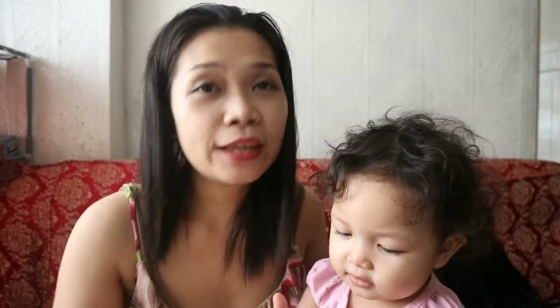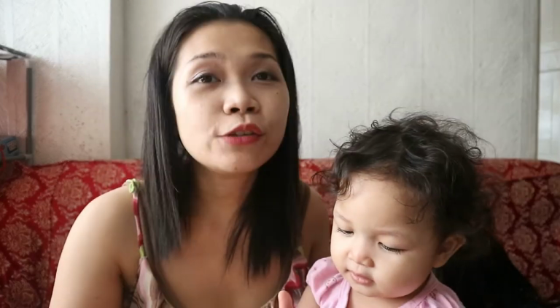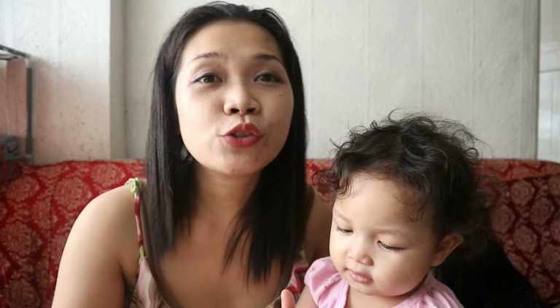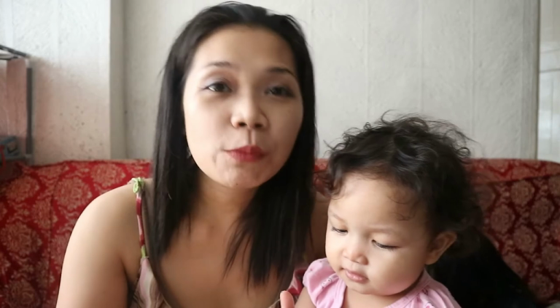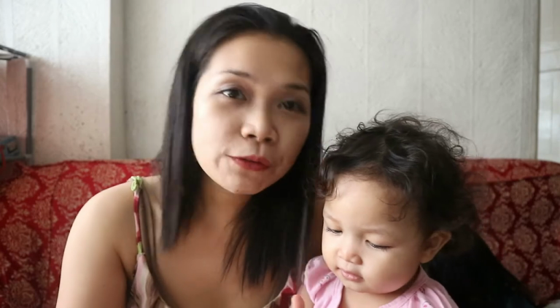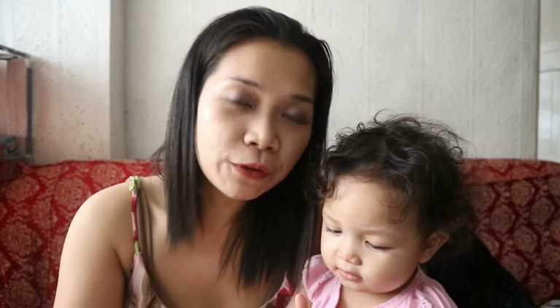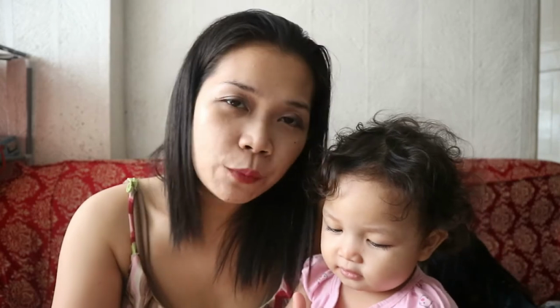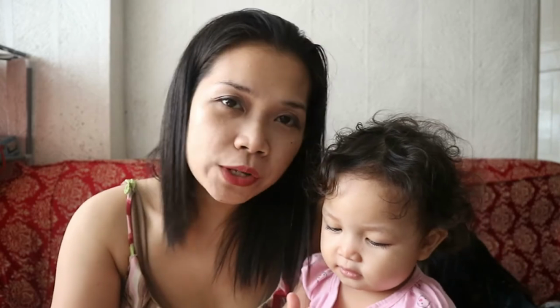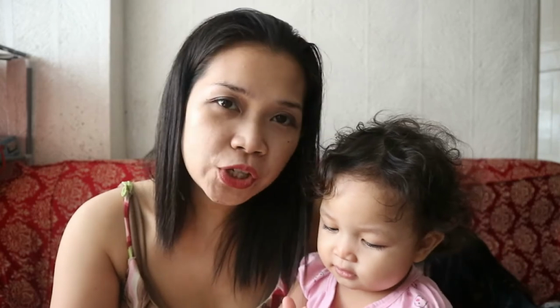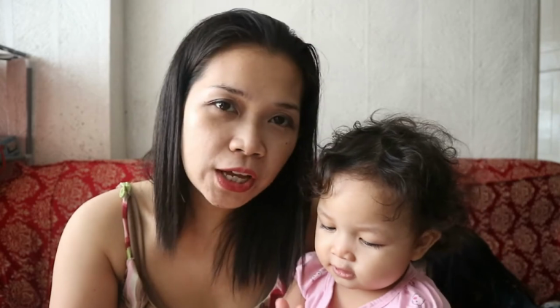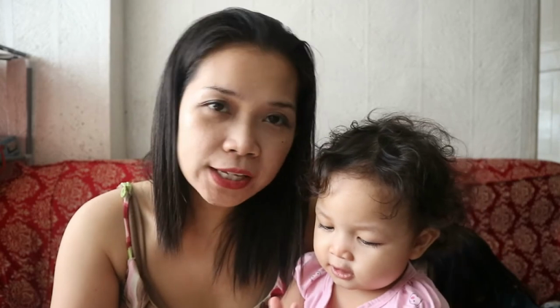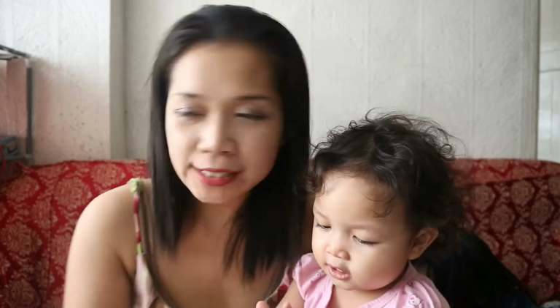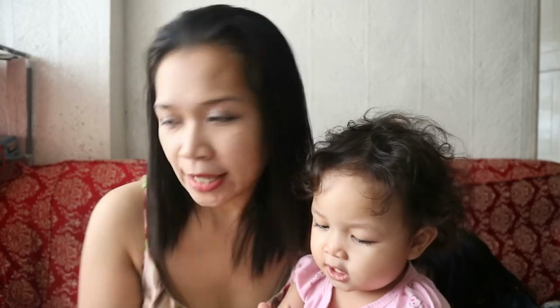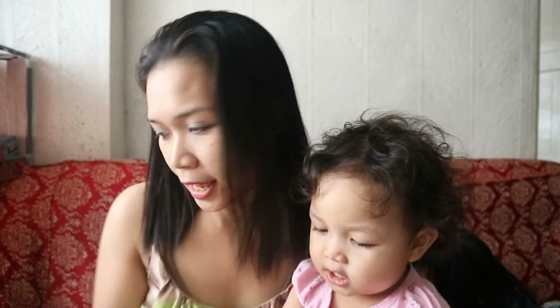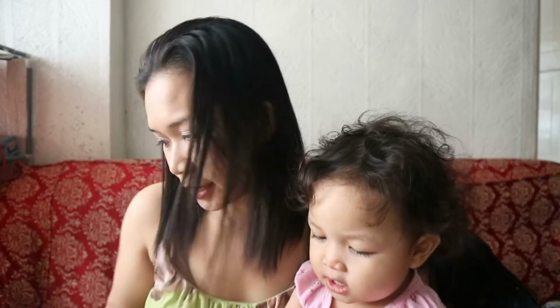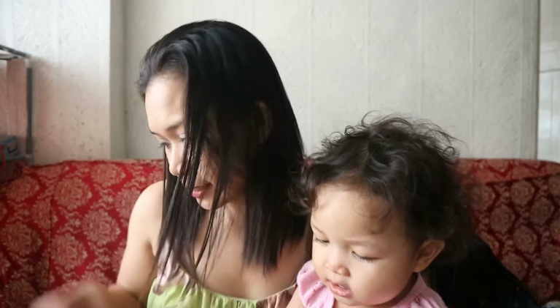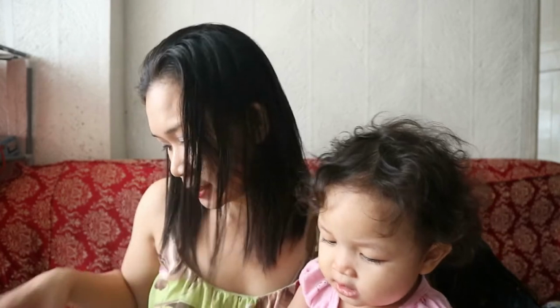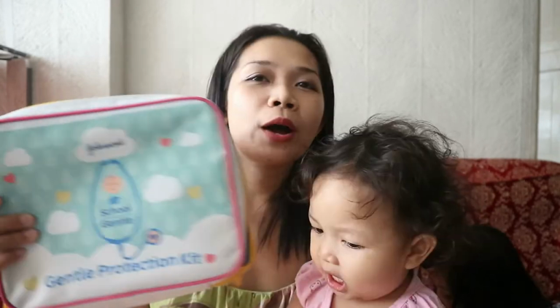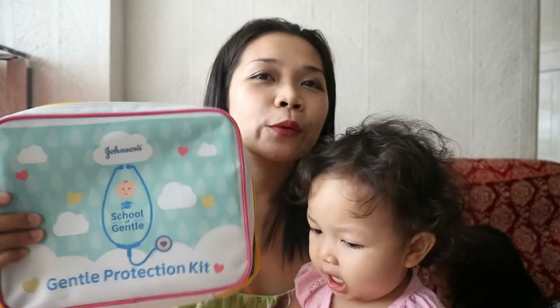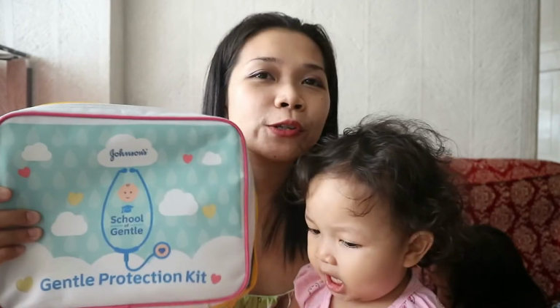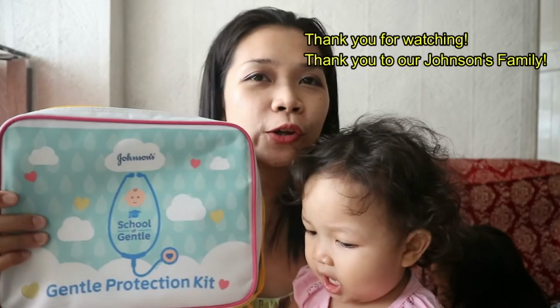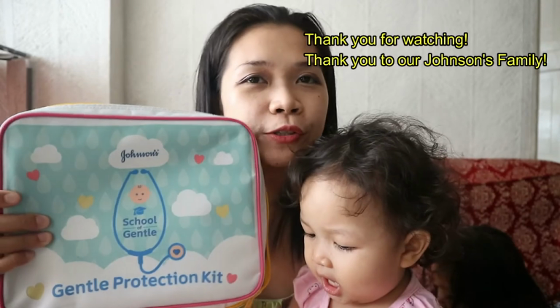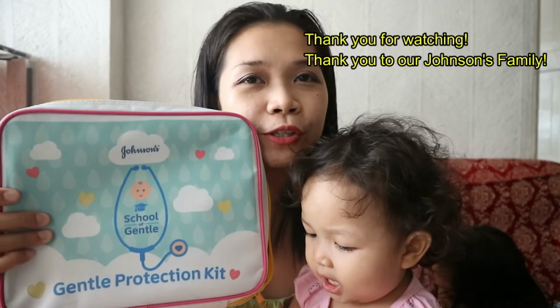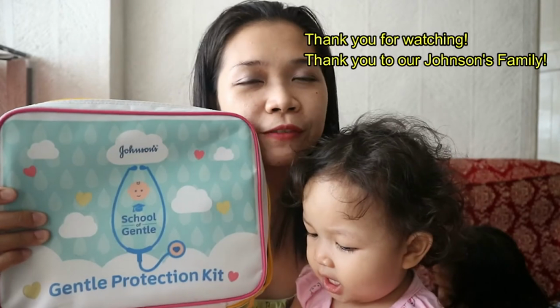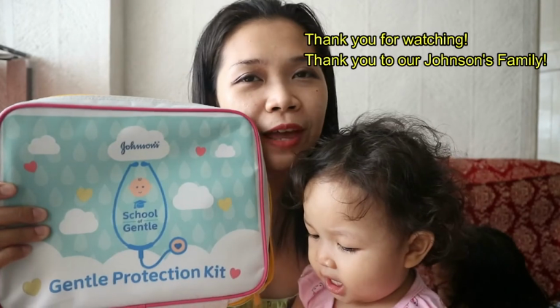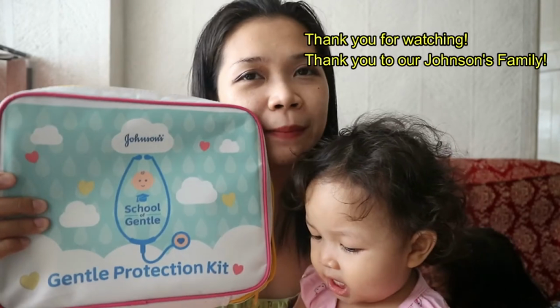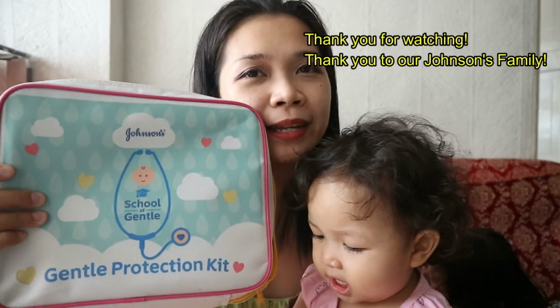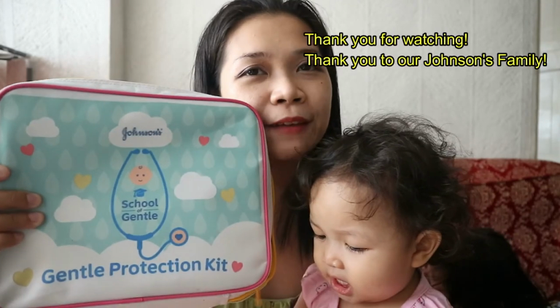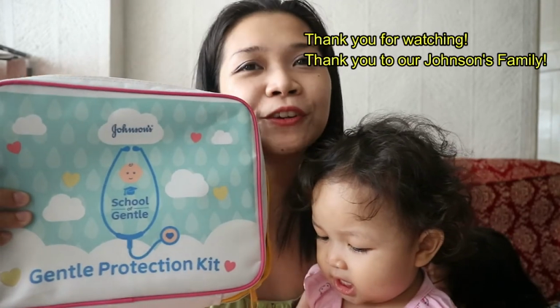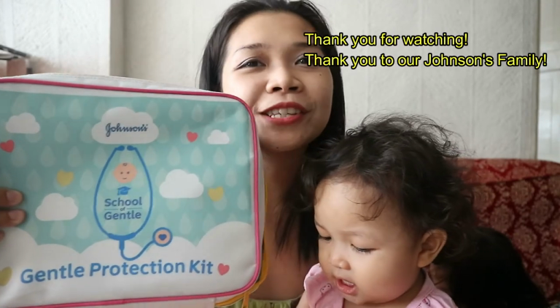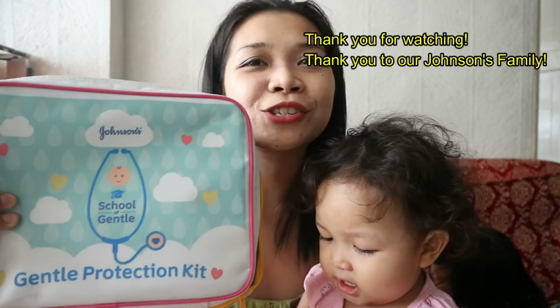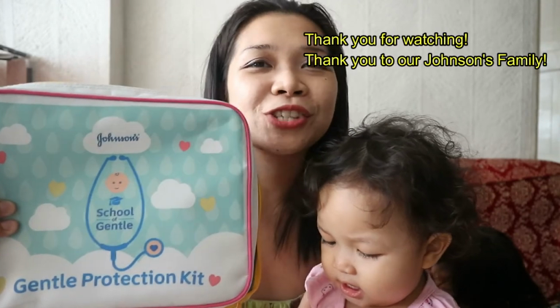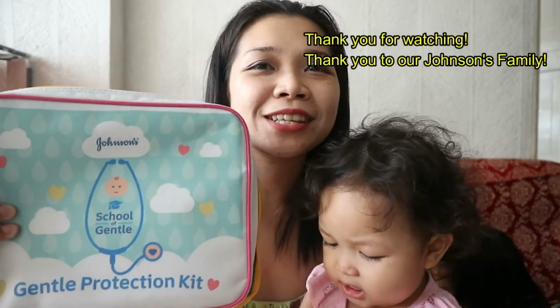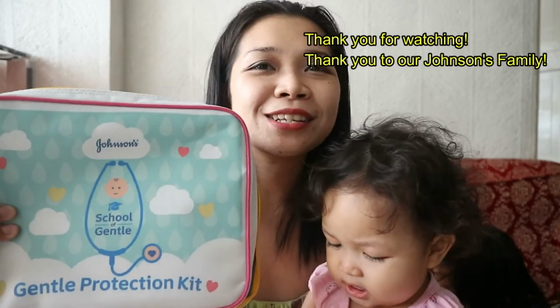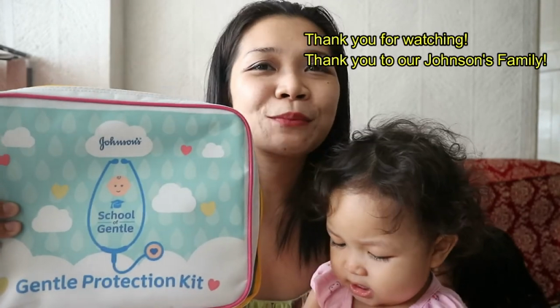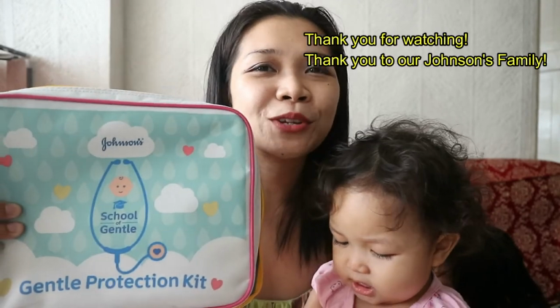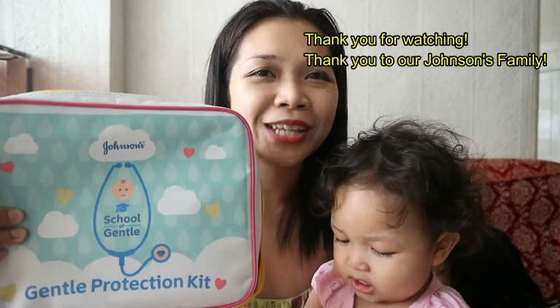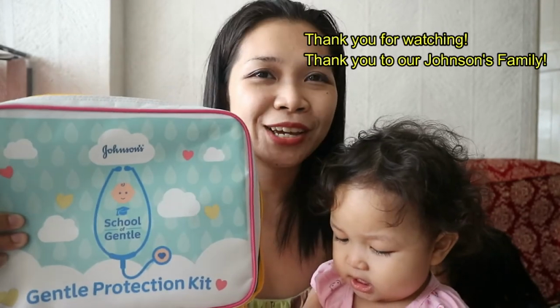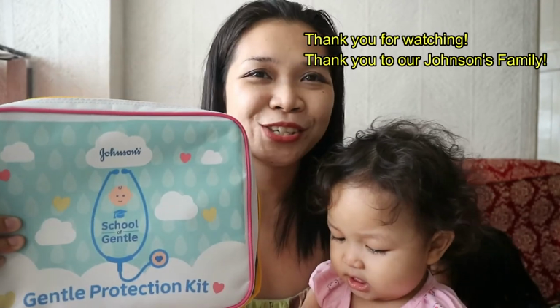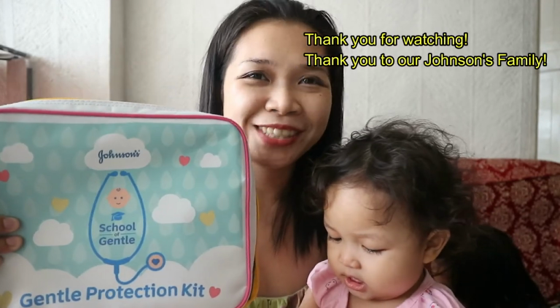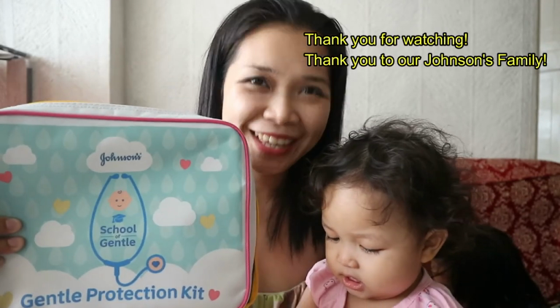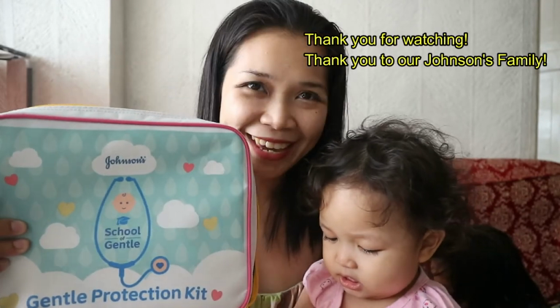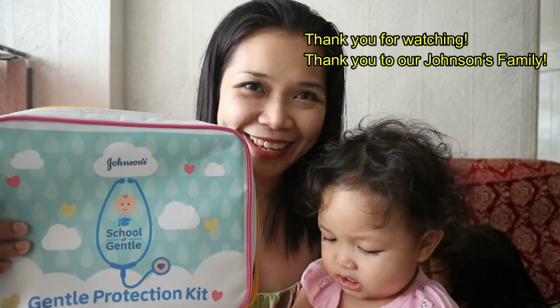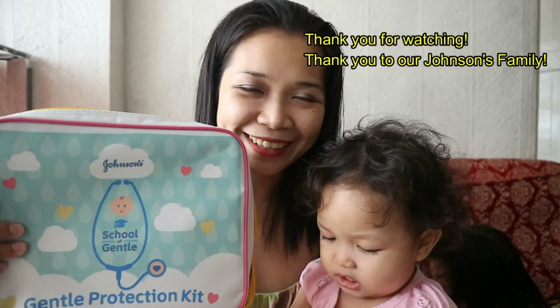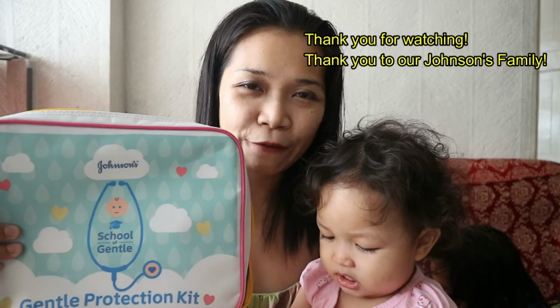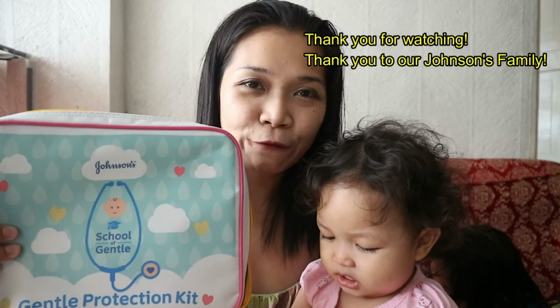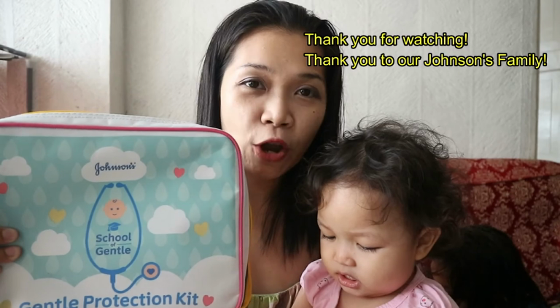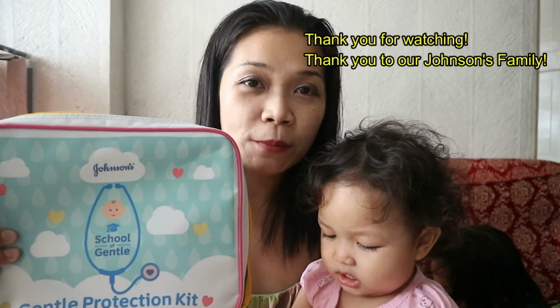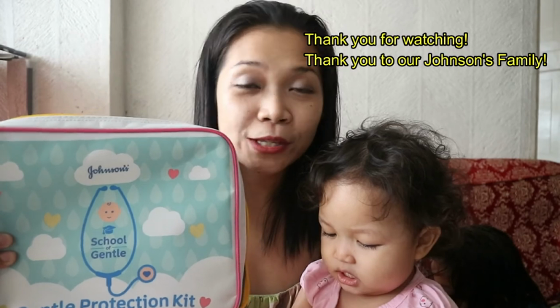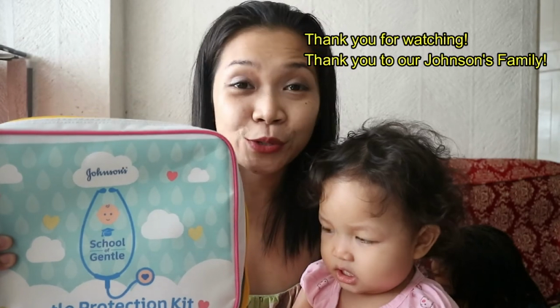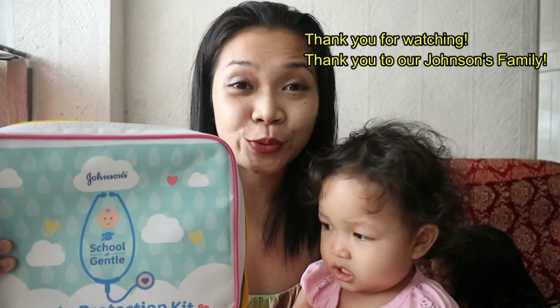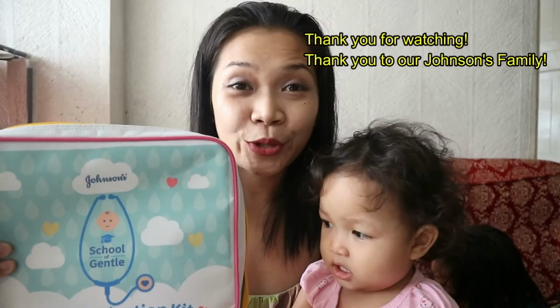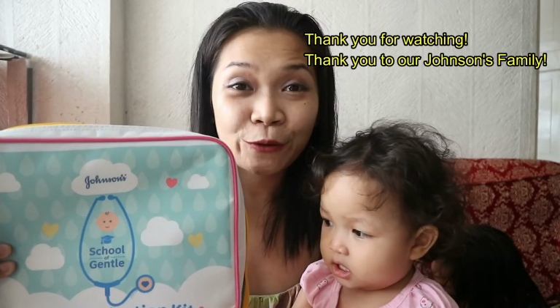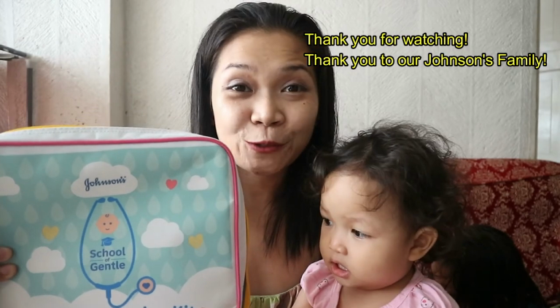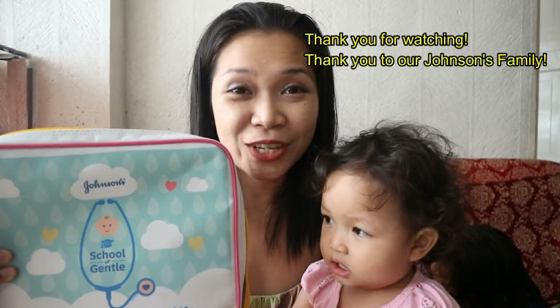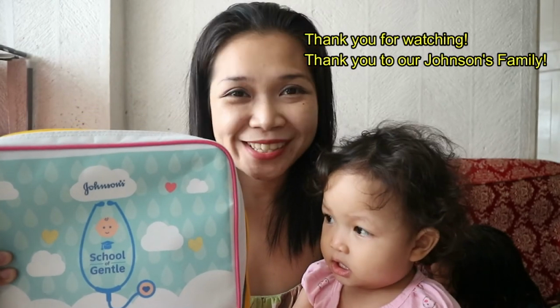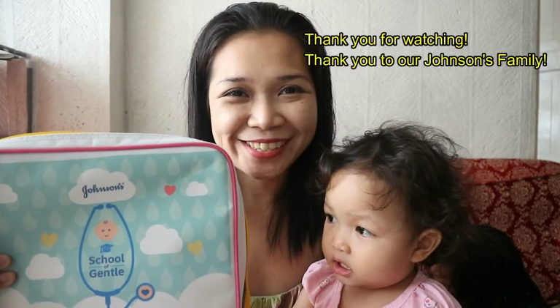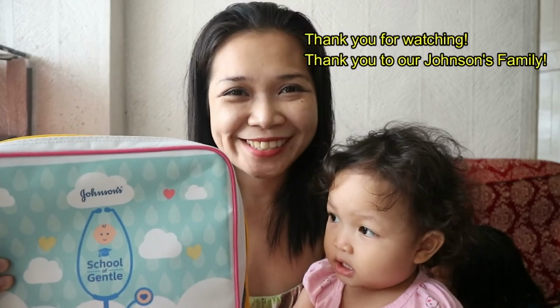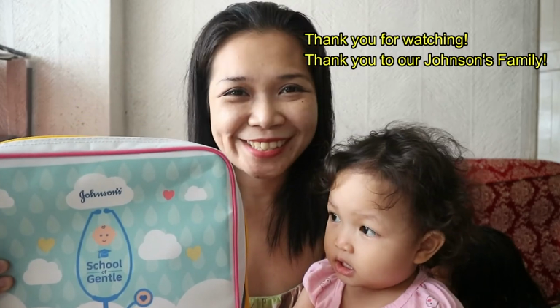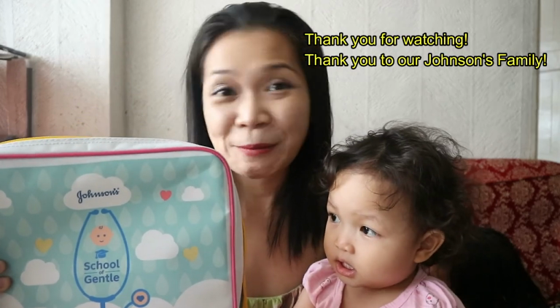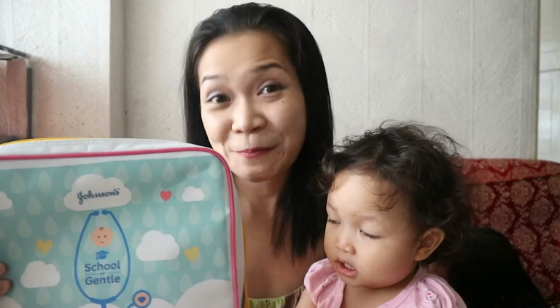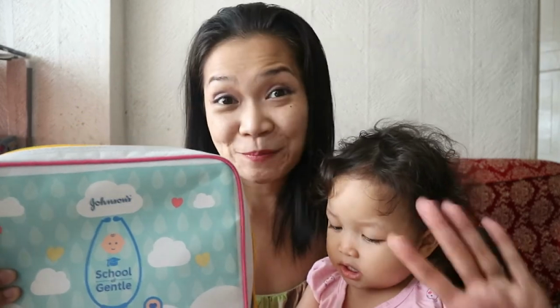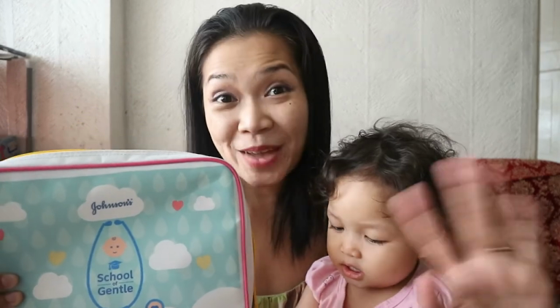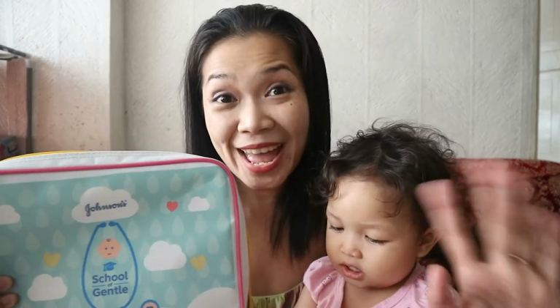Thank you so much for watching us, guys. Thank you to our Johnson's family for this Gentle Protection Kit from the School of Gentle. Bye!